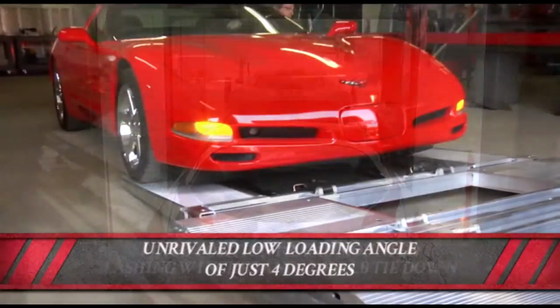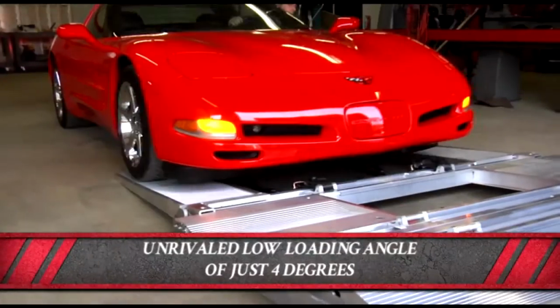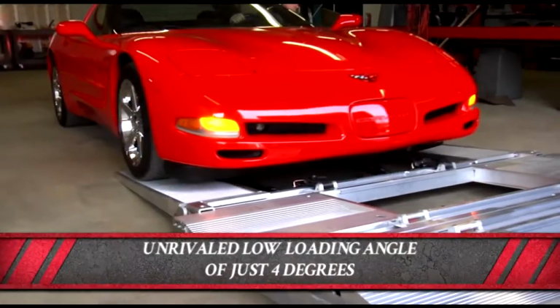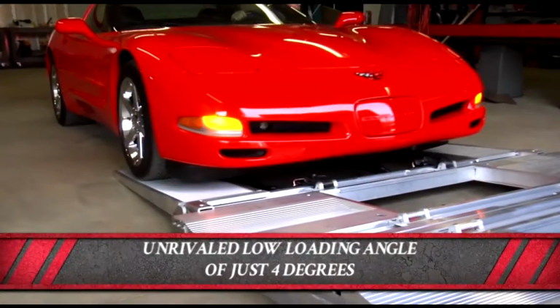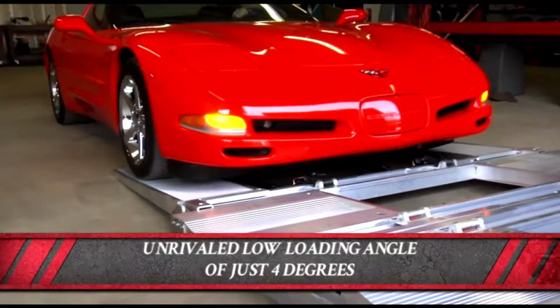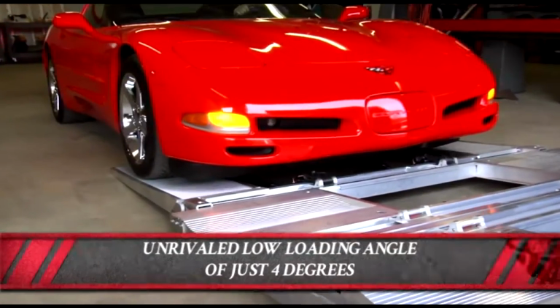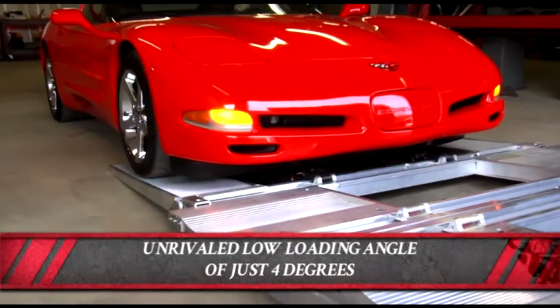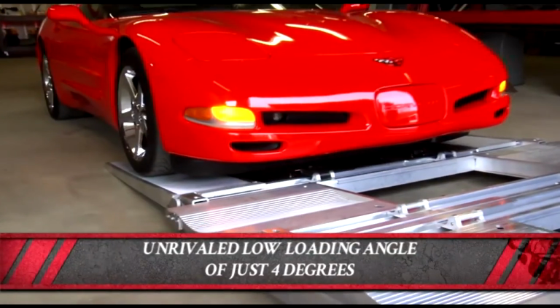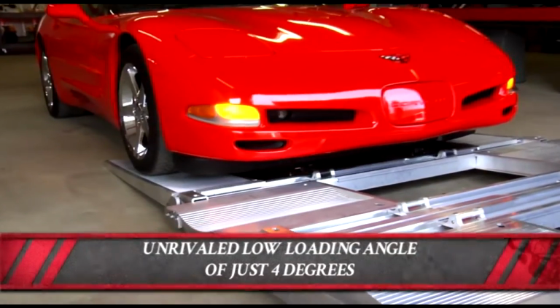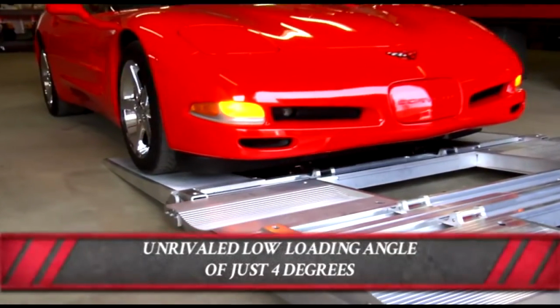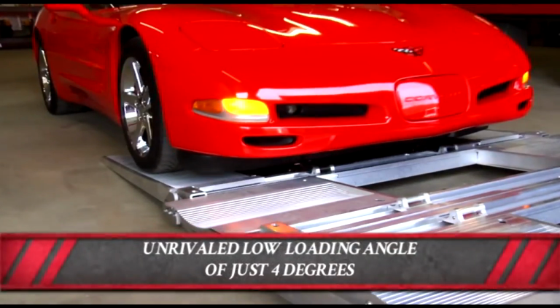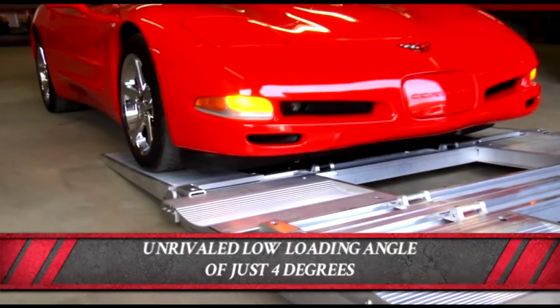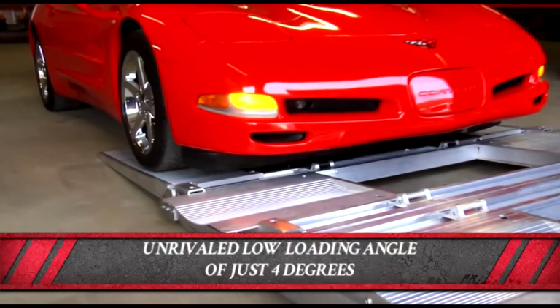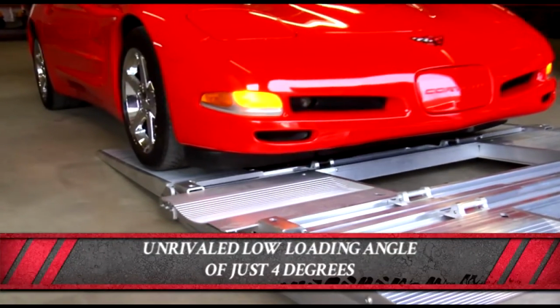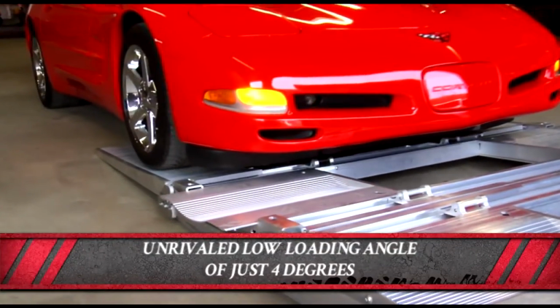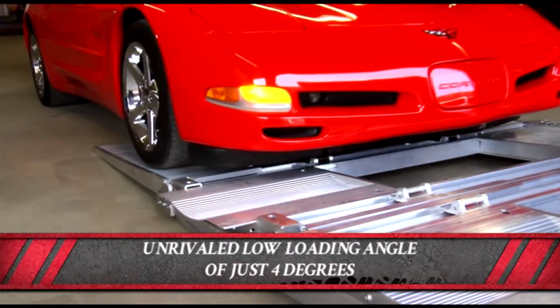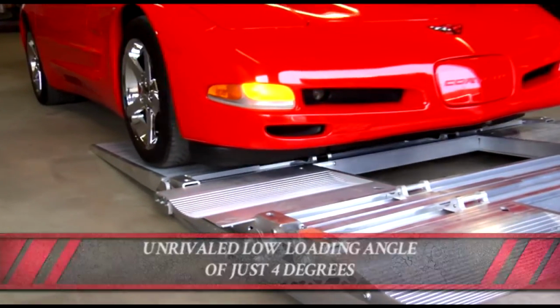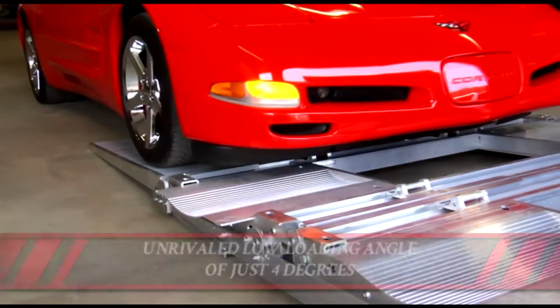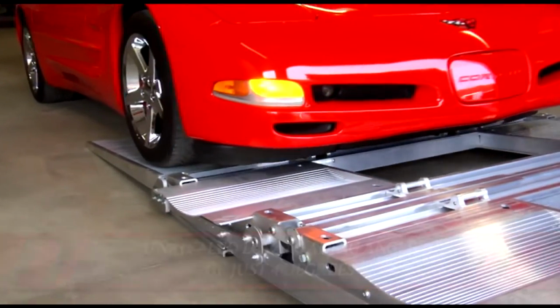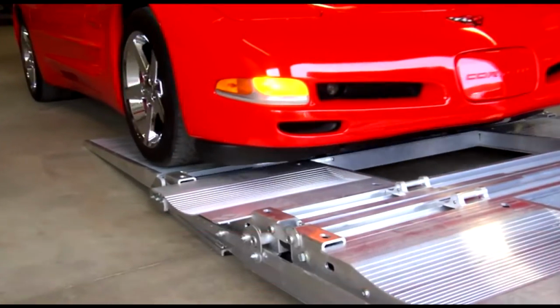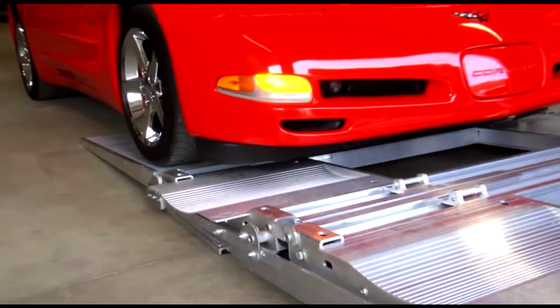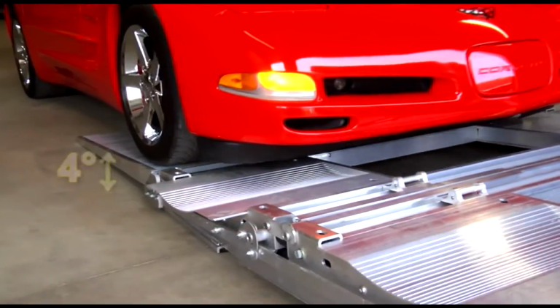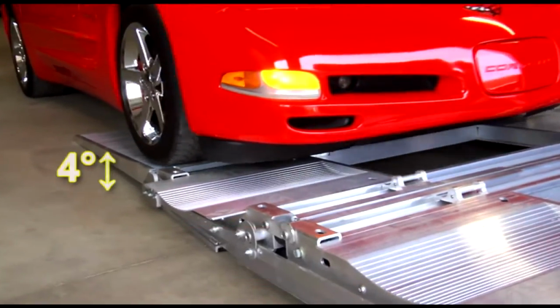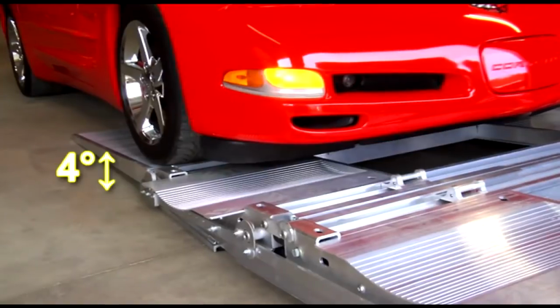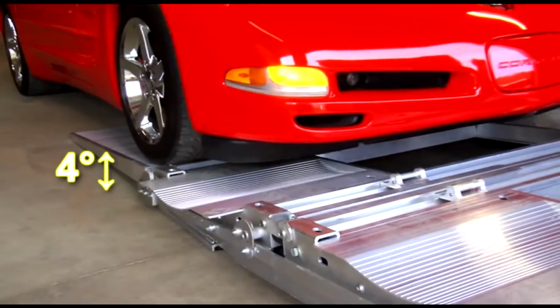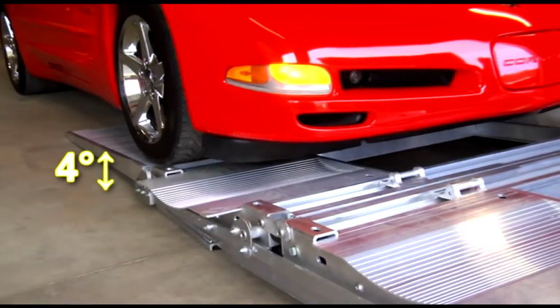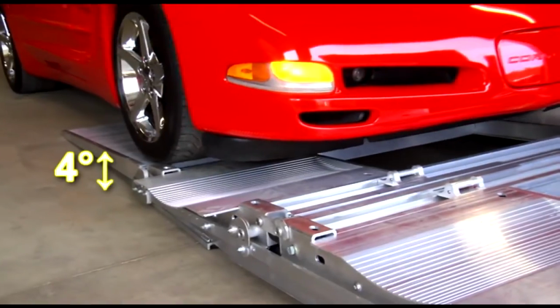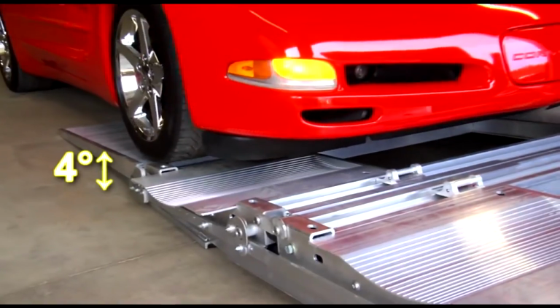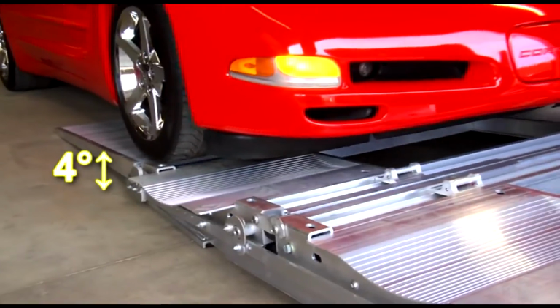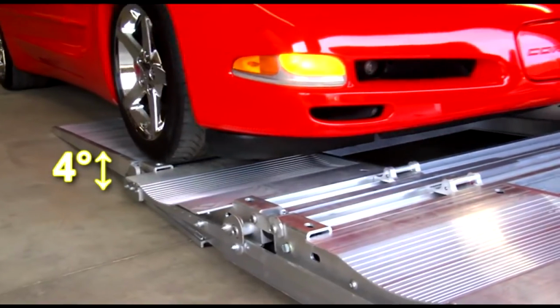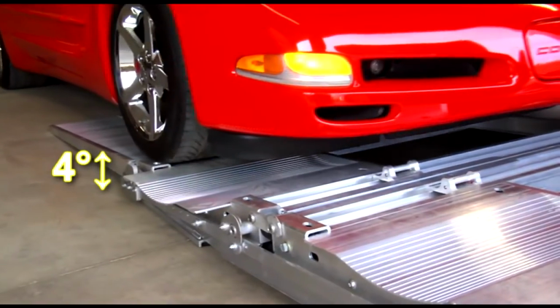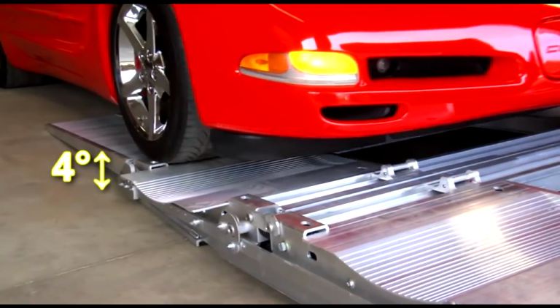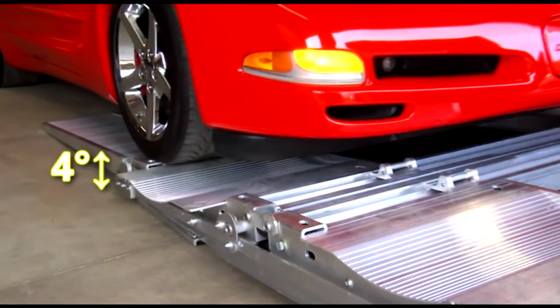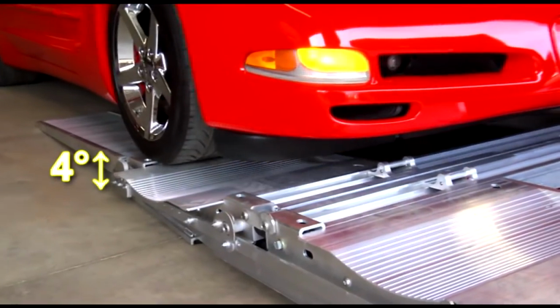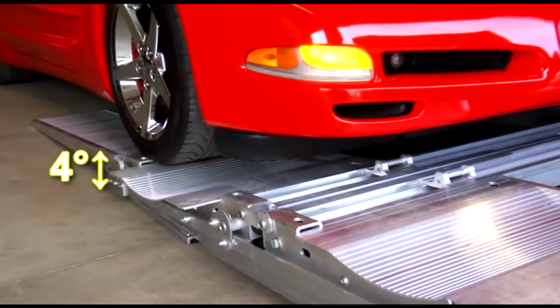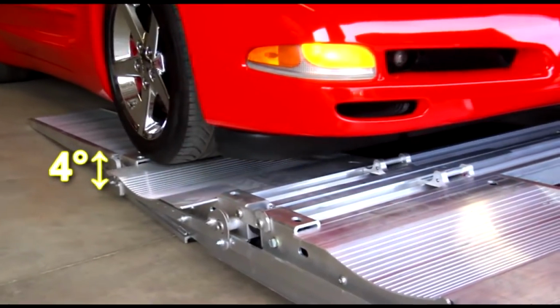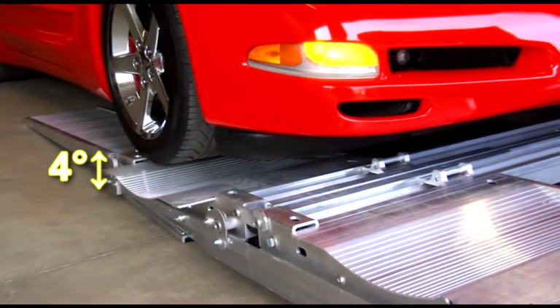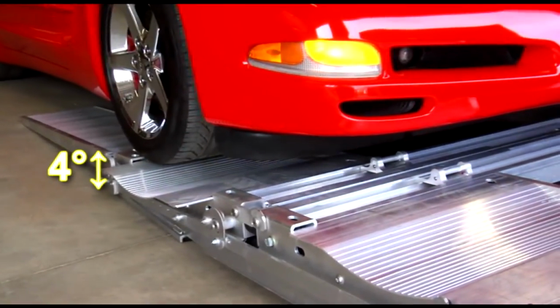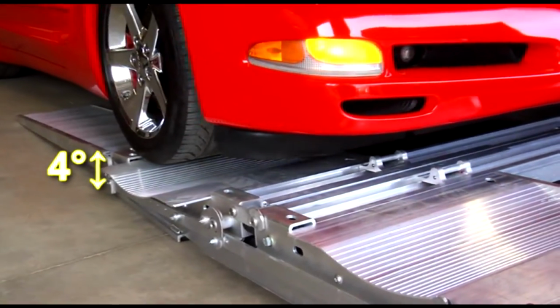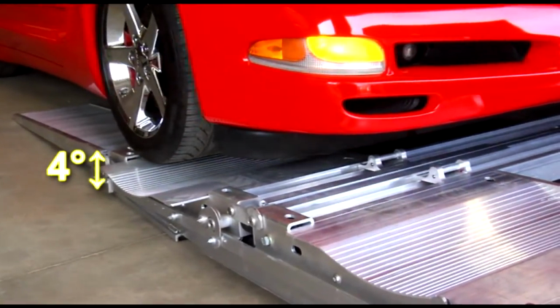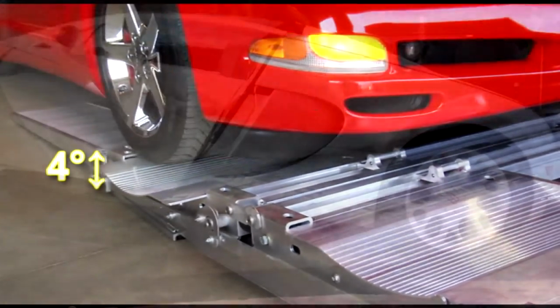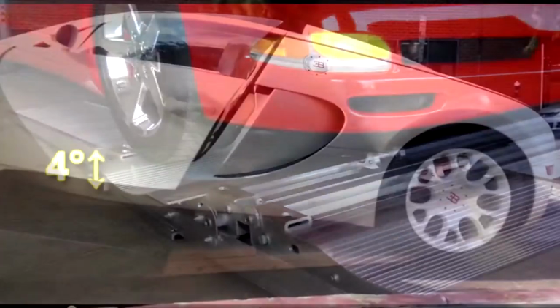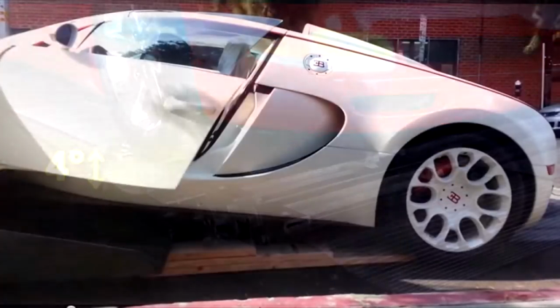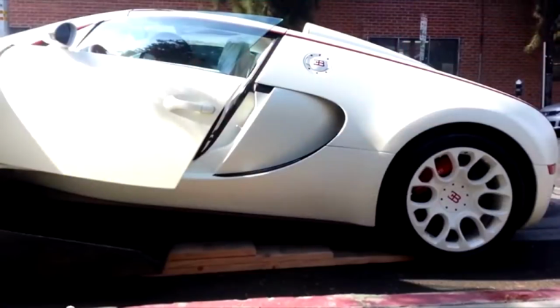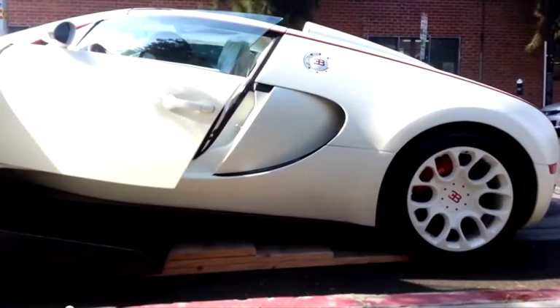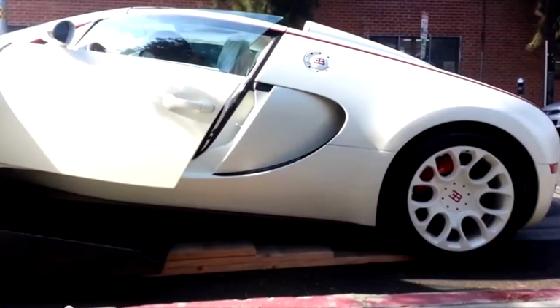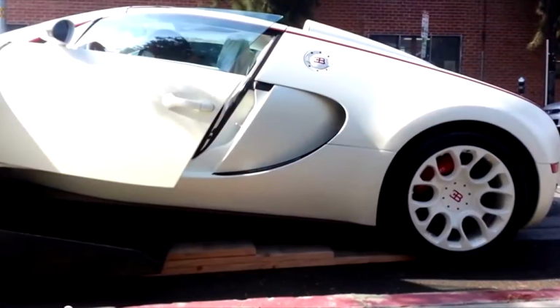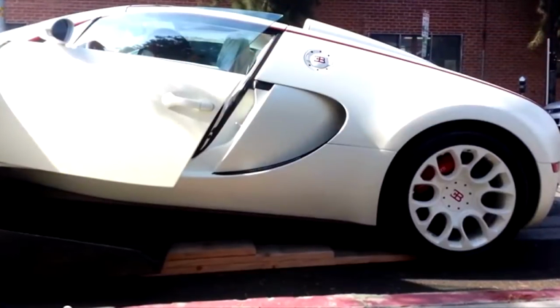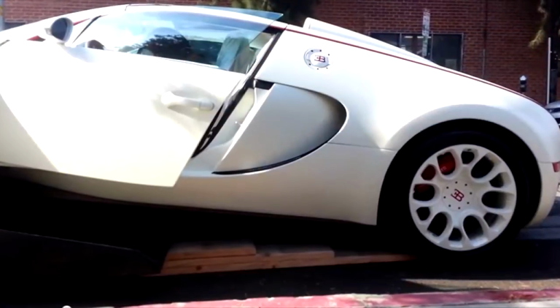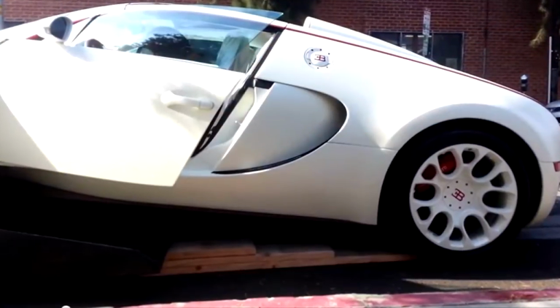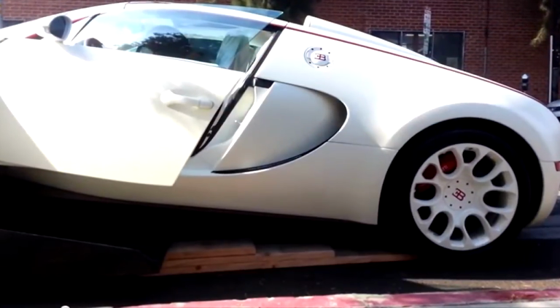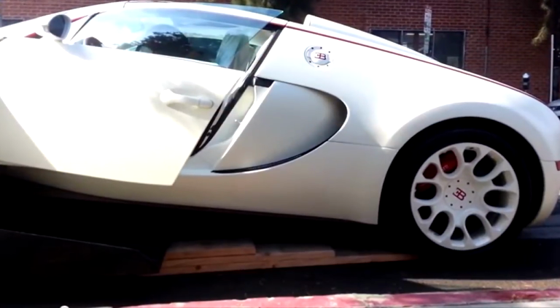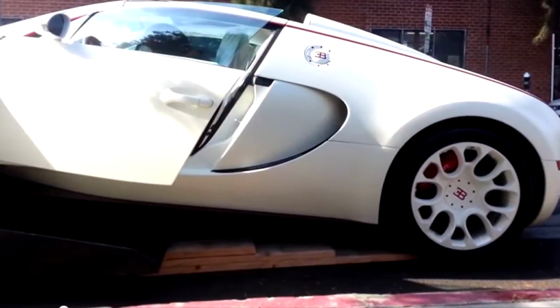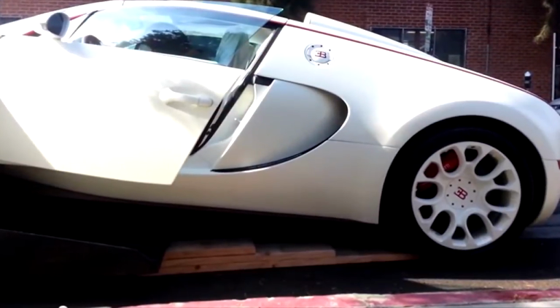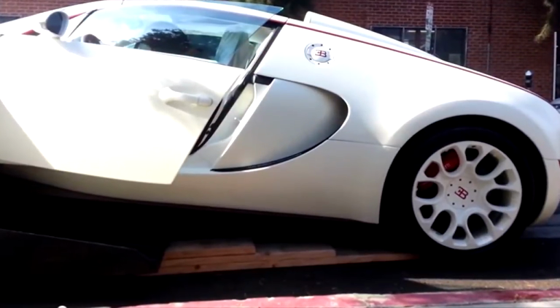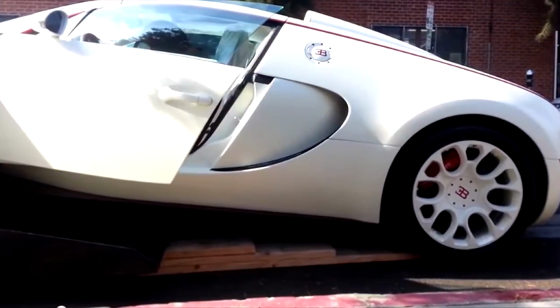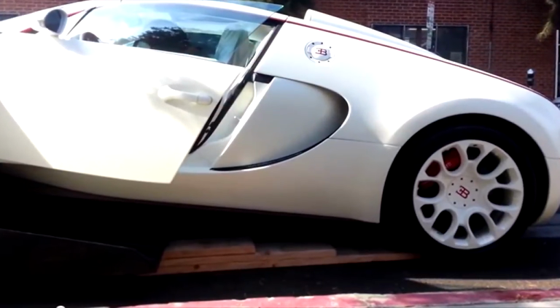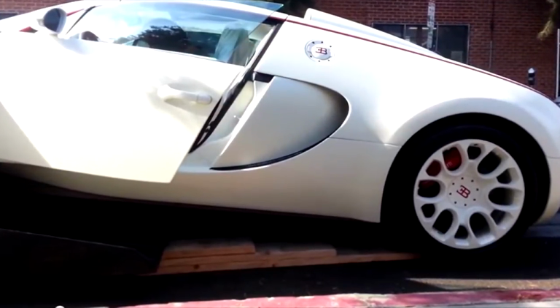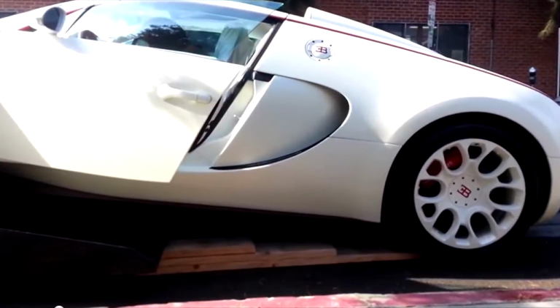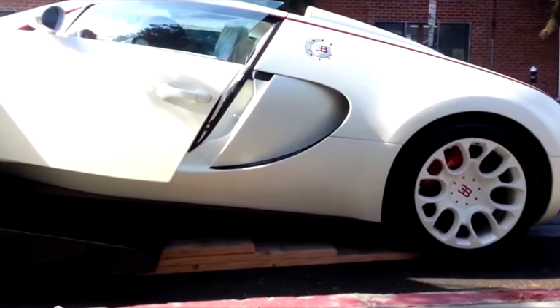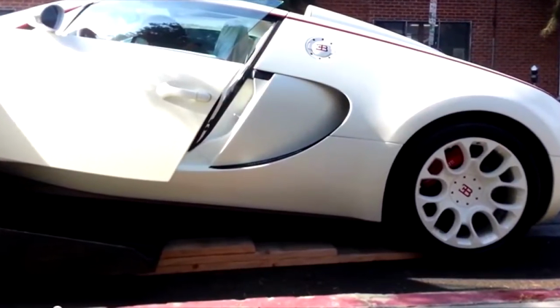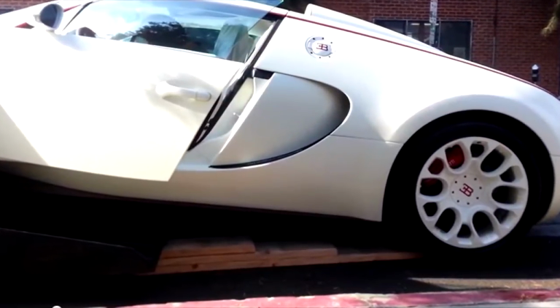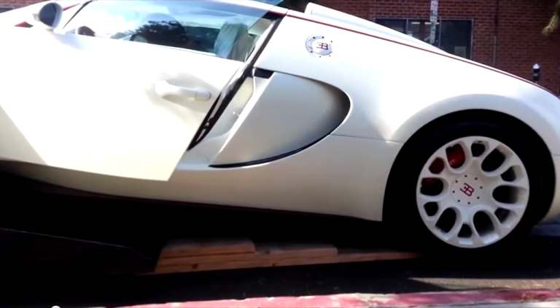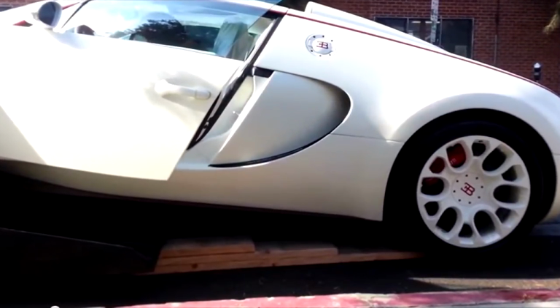Unrivaled low loading angle of just 4 degrees, compared to the industry common 13 degrees, that prevents low scrapes and damages.